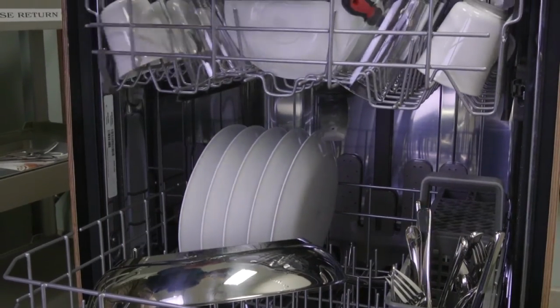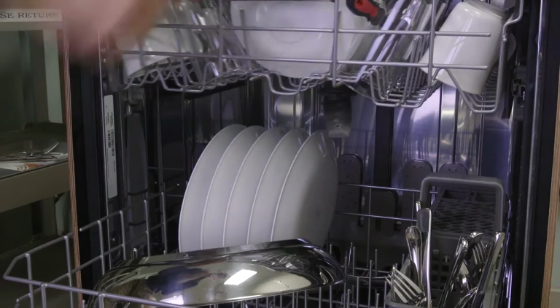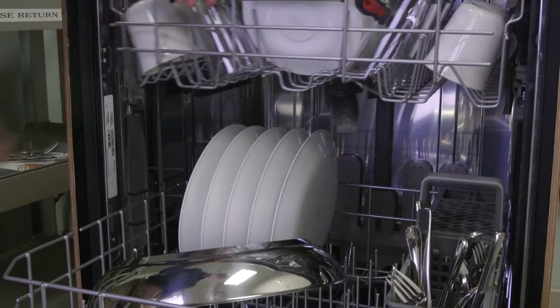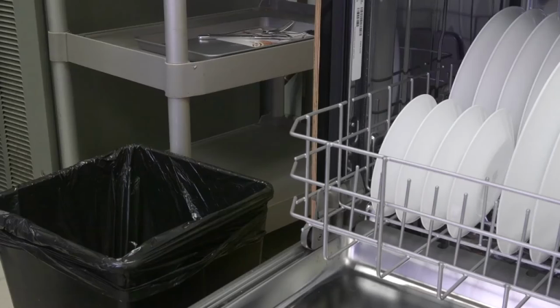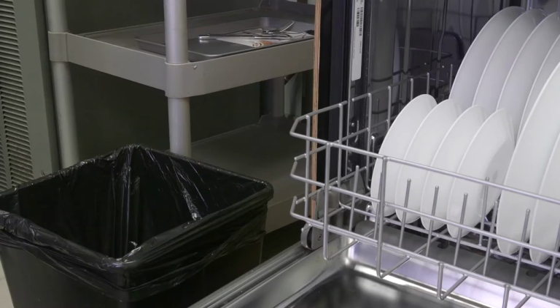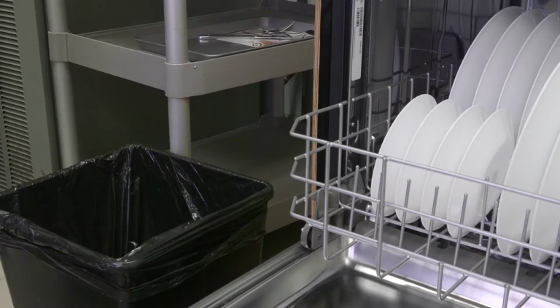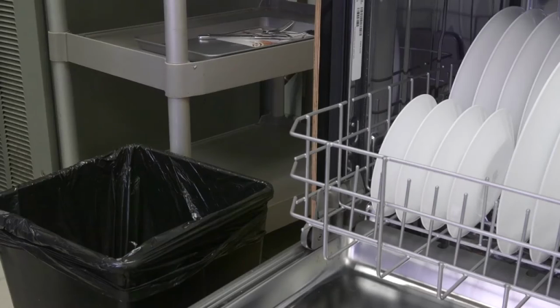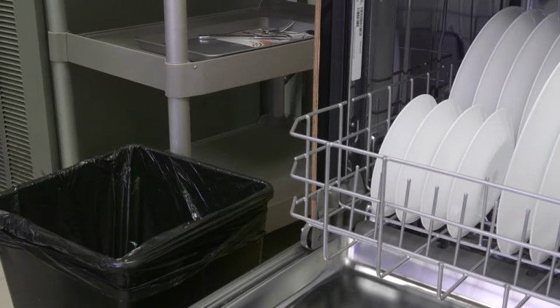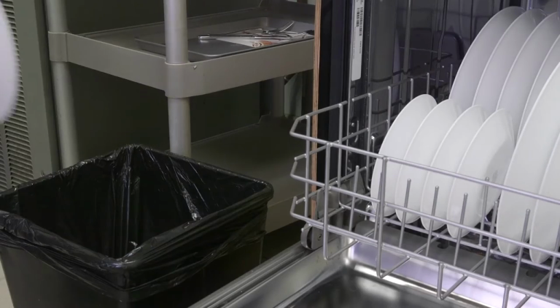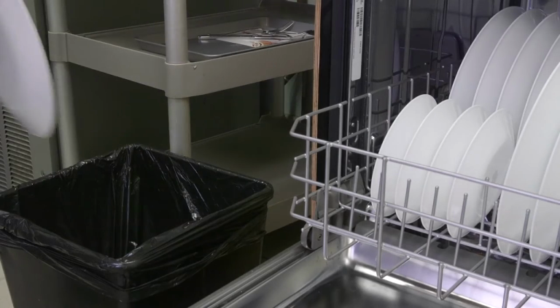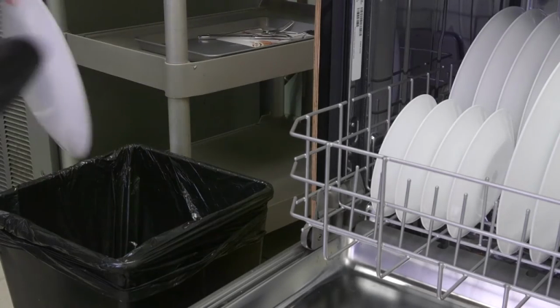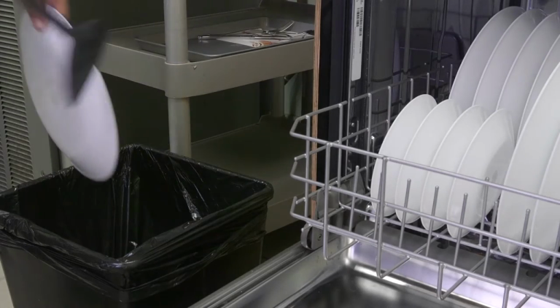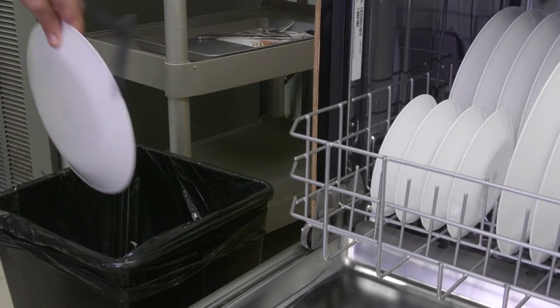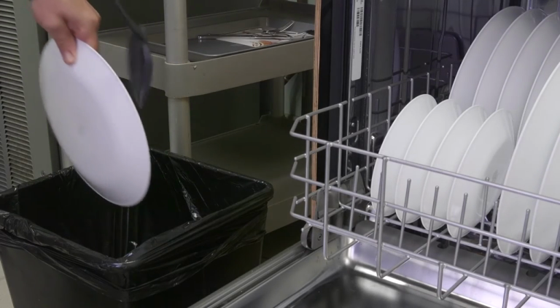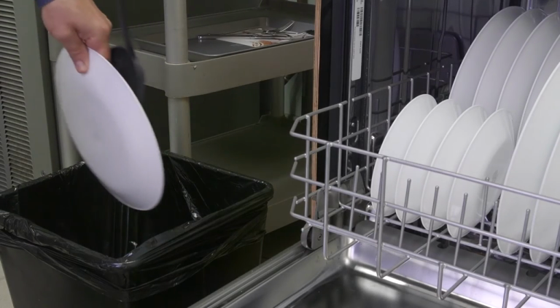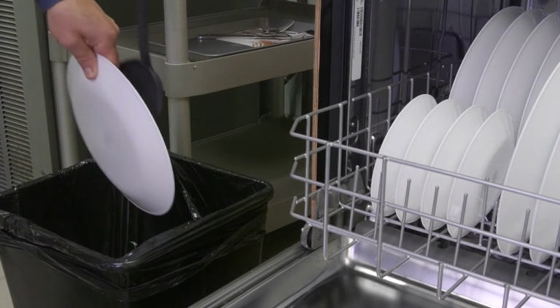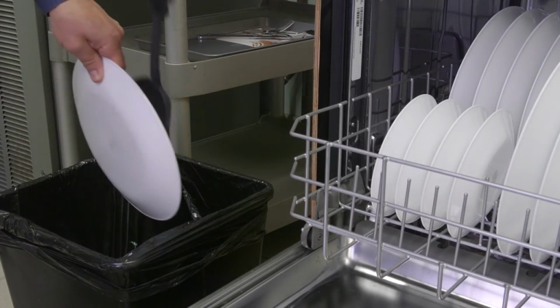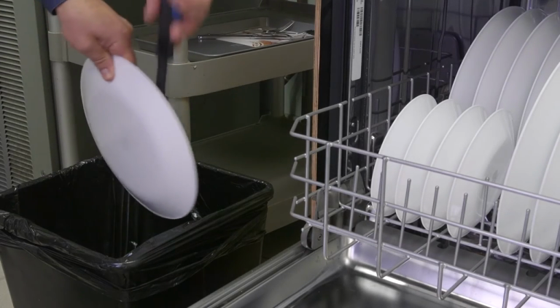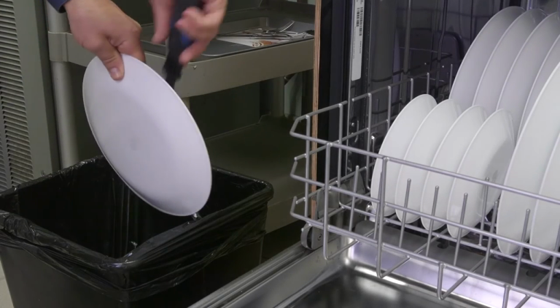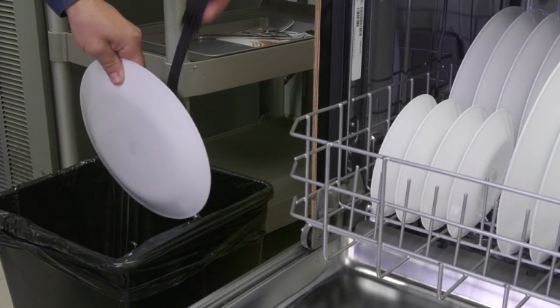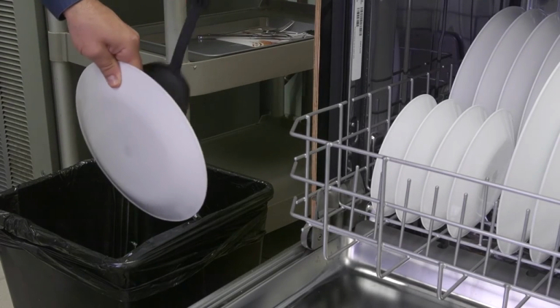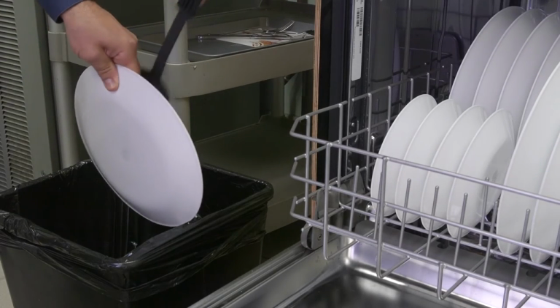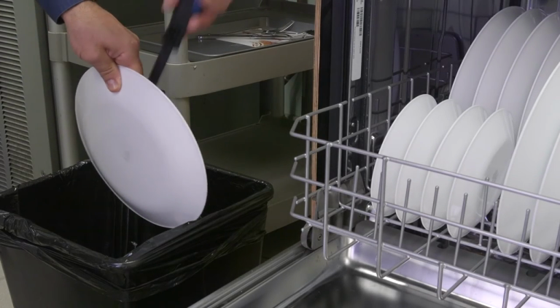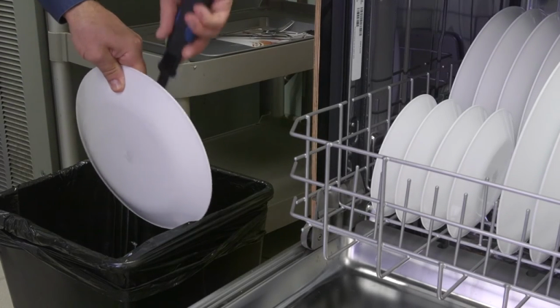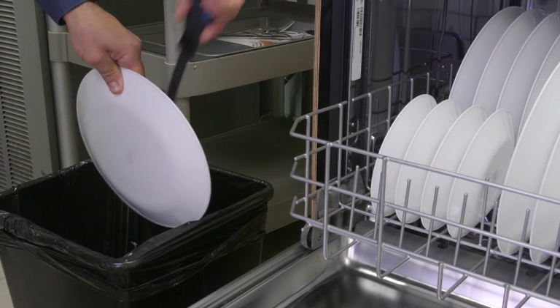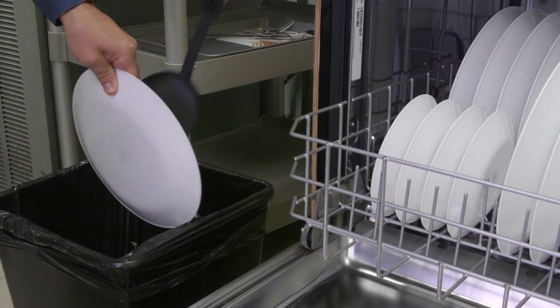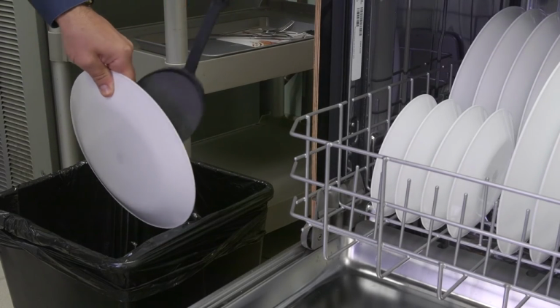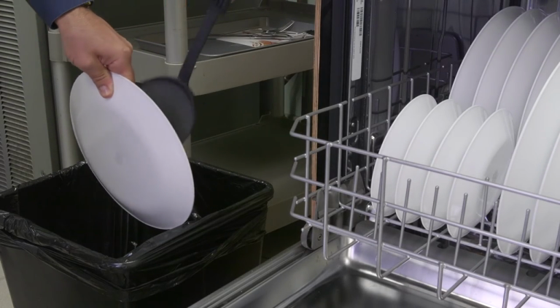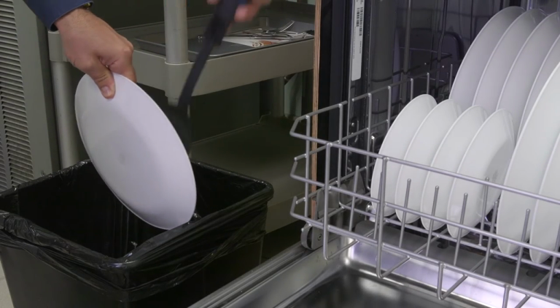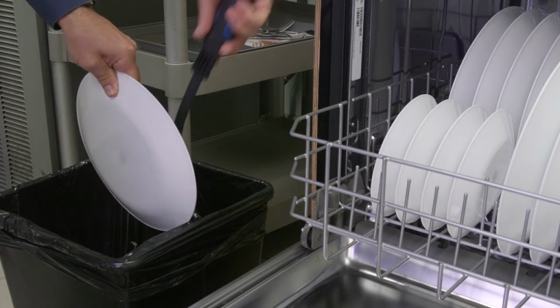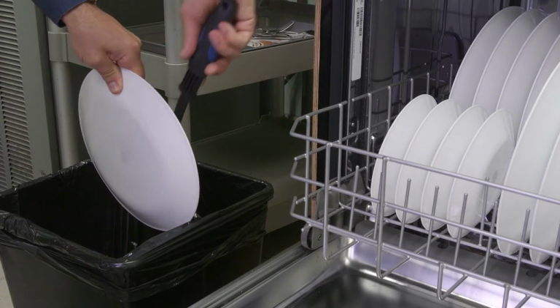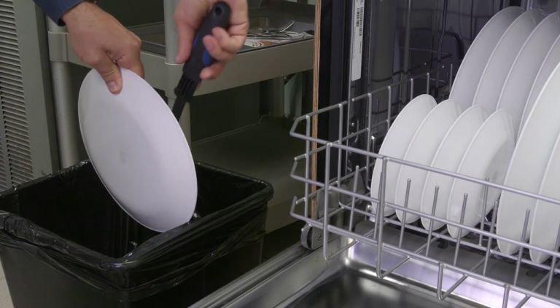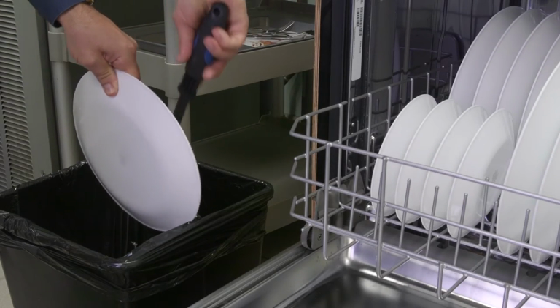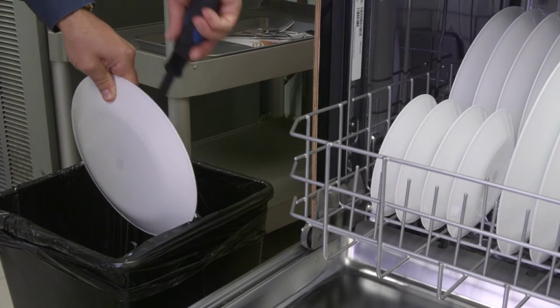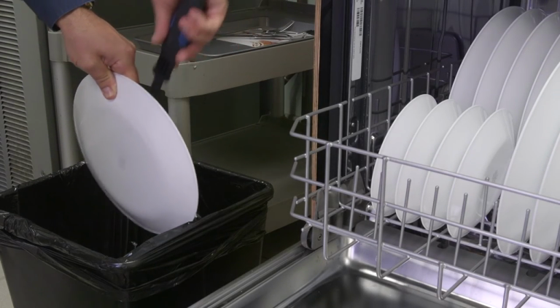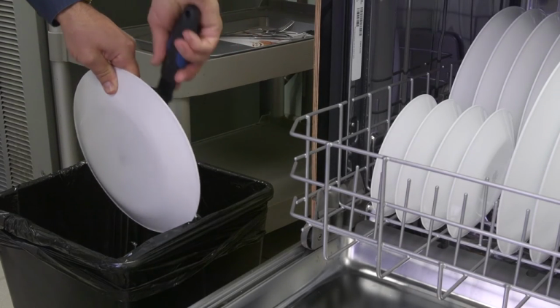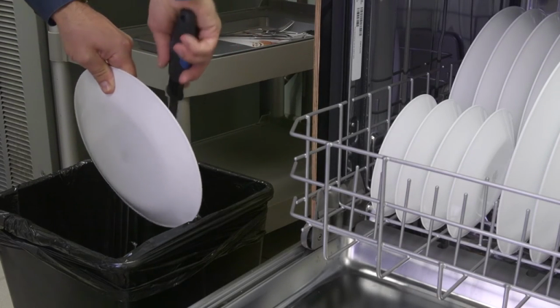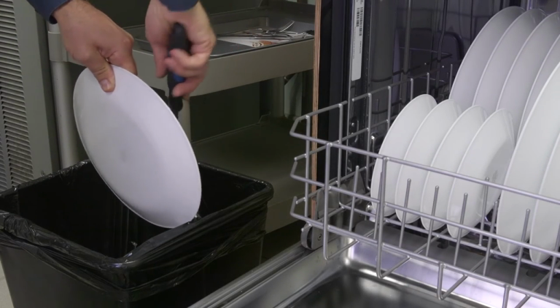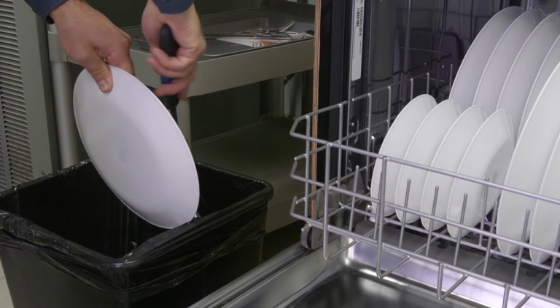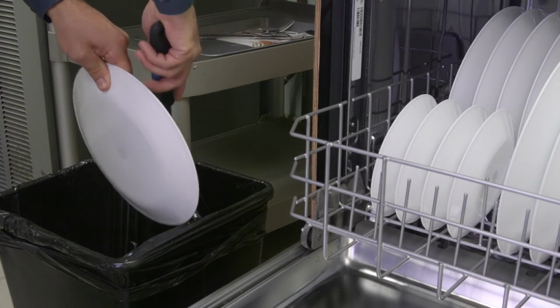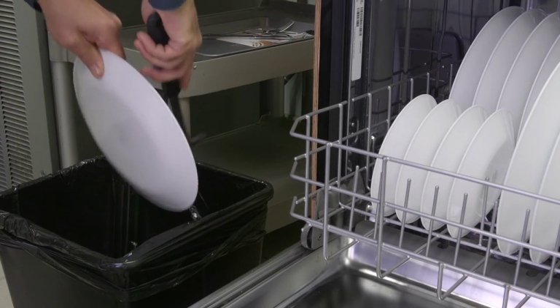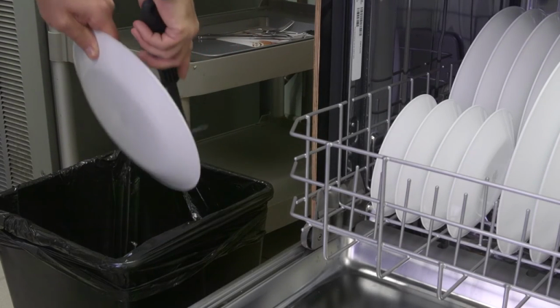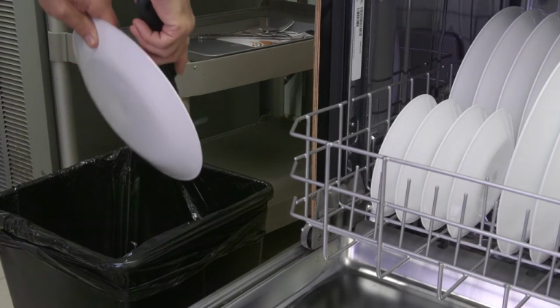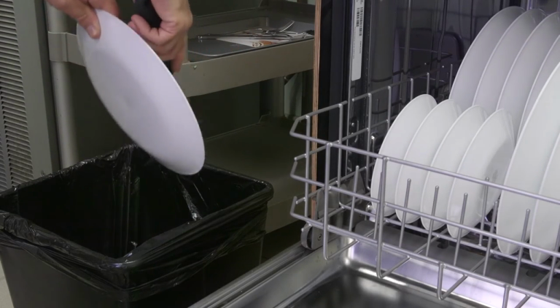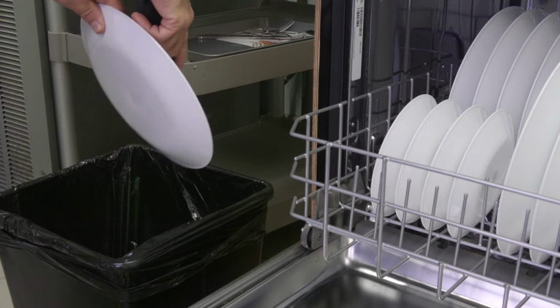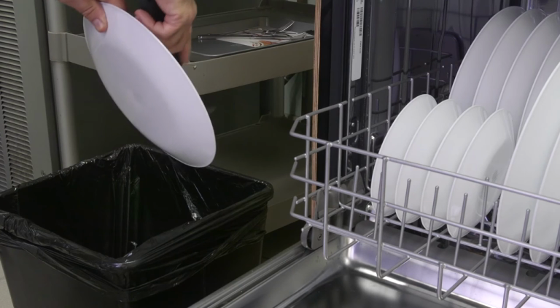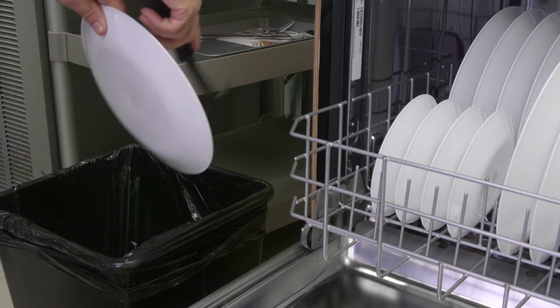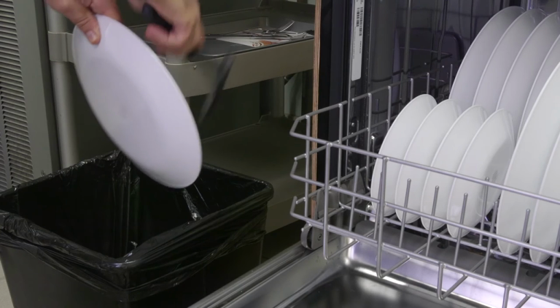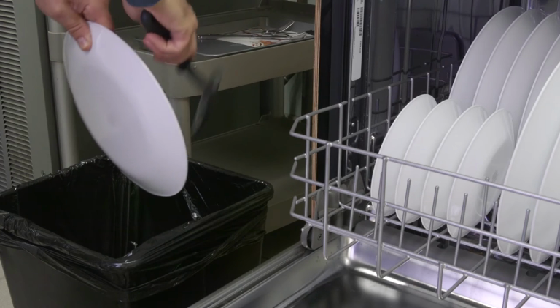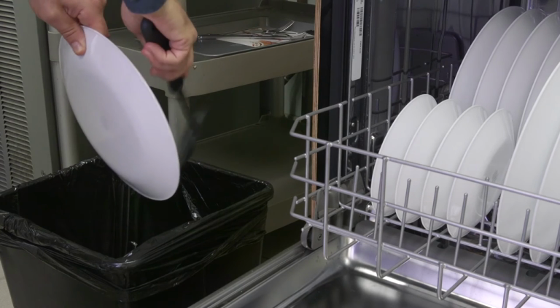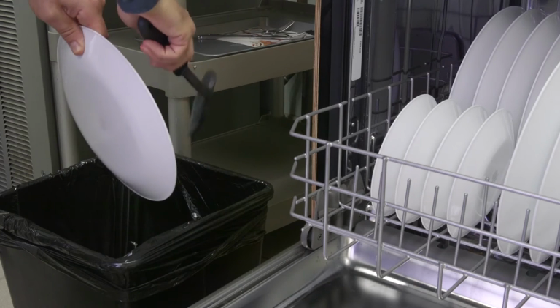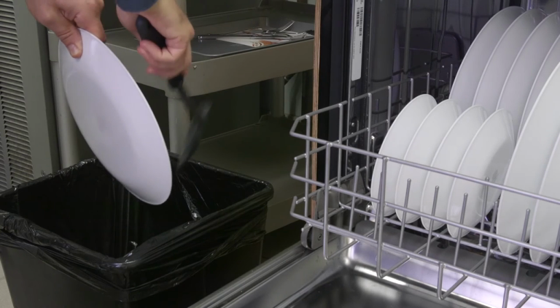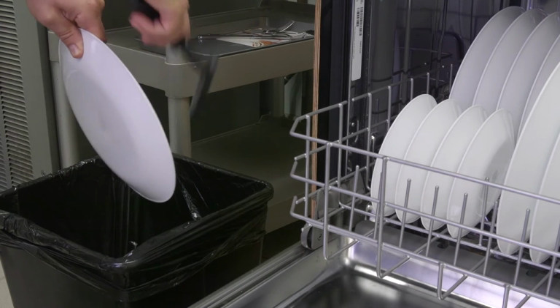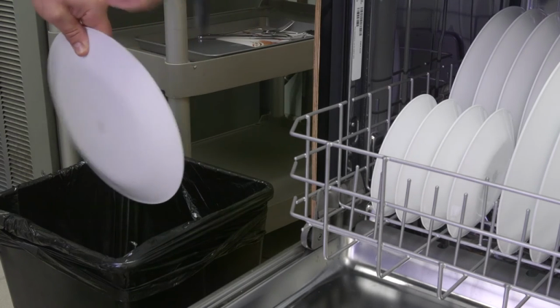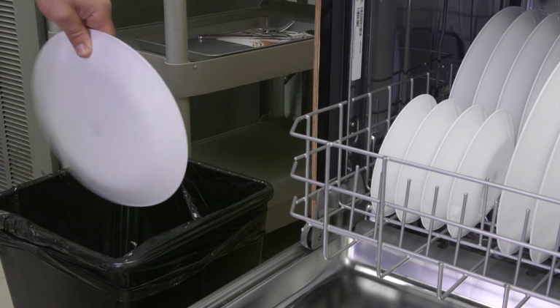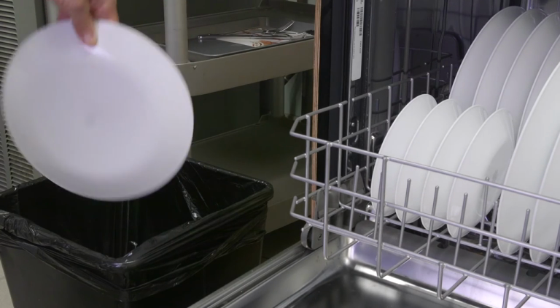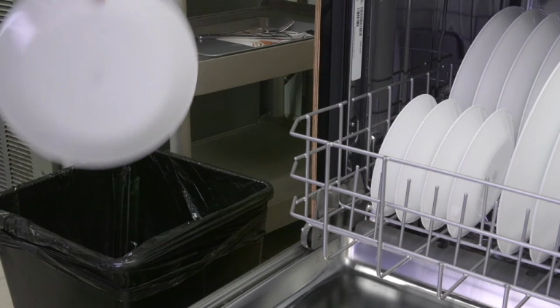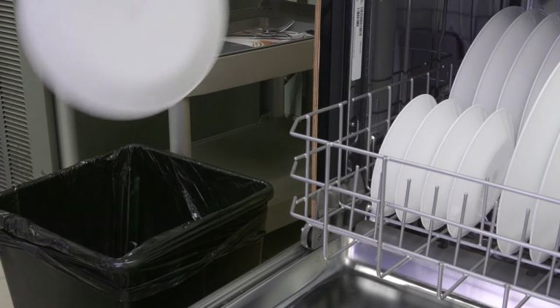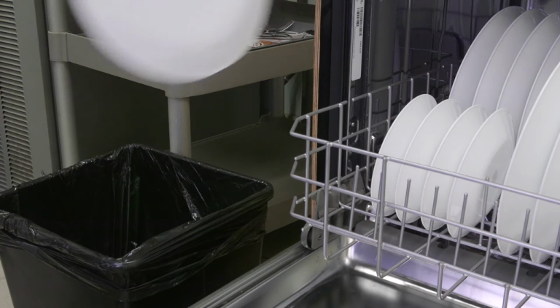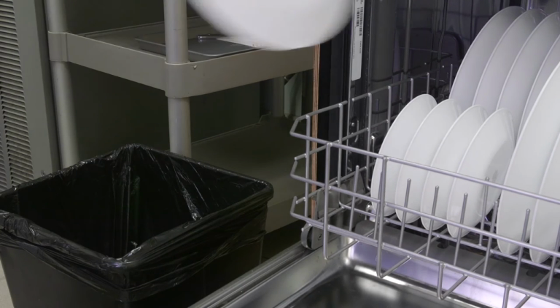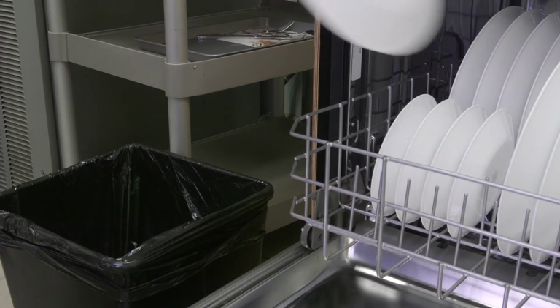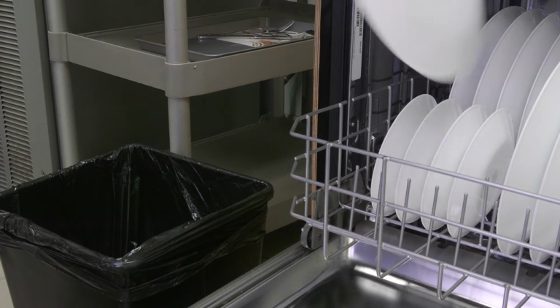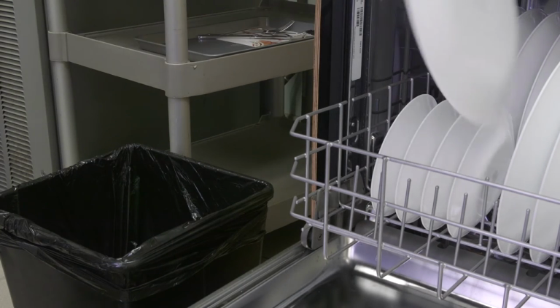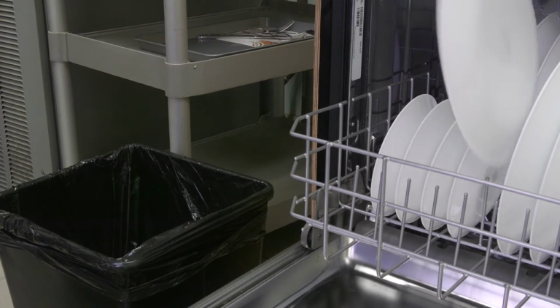Tip number three: don't rinse — scrape those larger food scraps into the trash. Rinsing can cause etching and cloudiness on your plates and glasses.